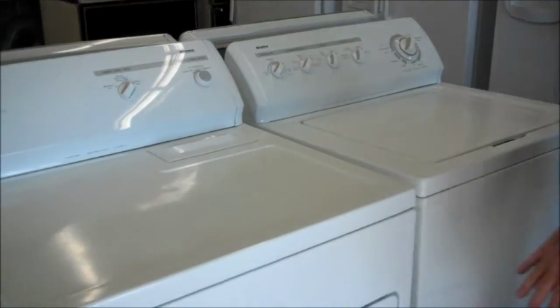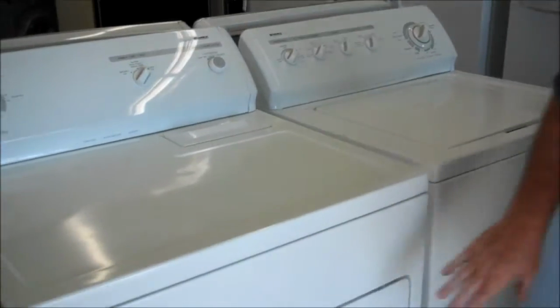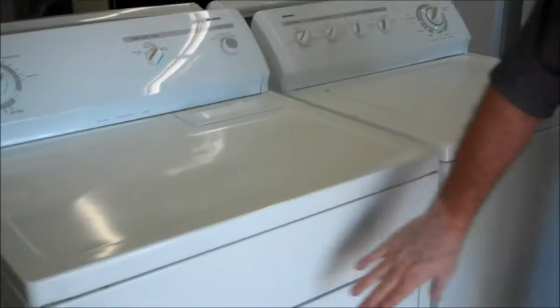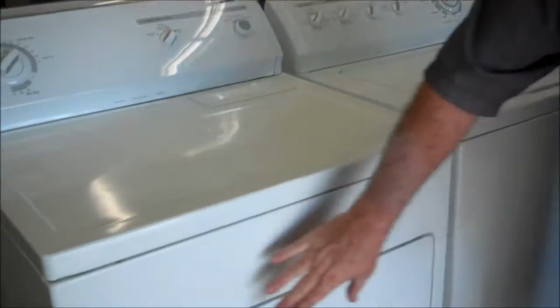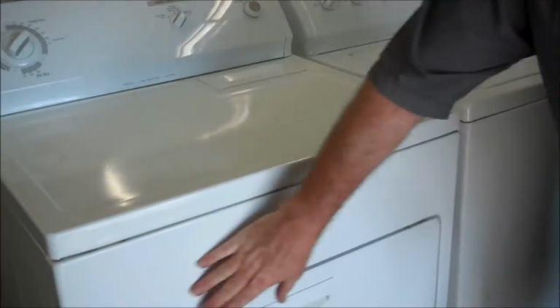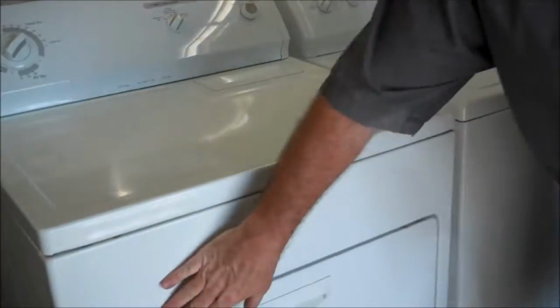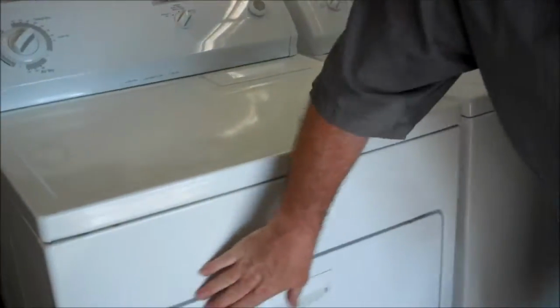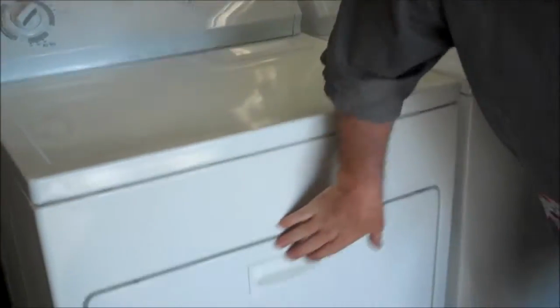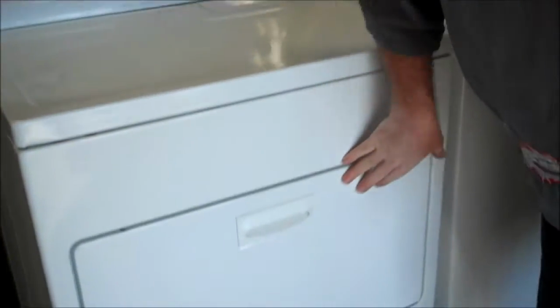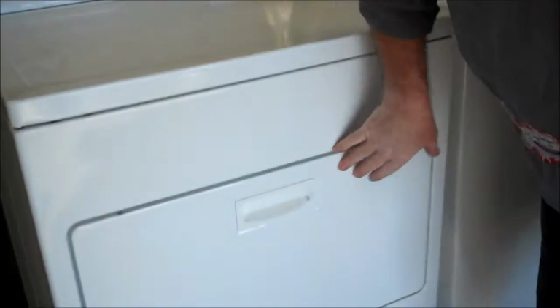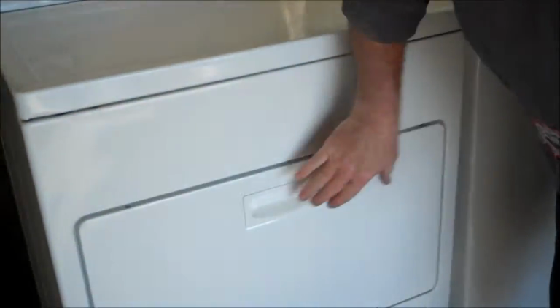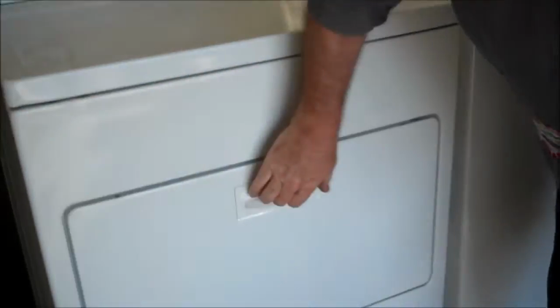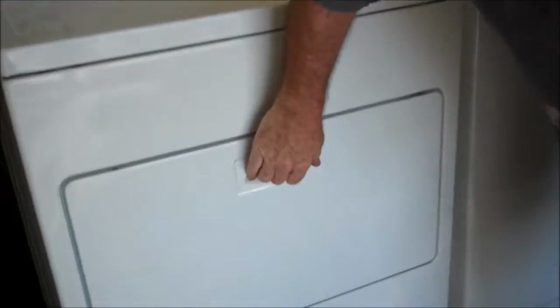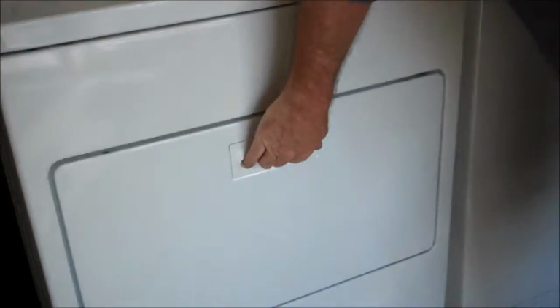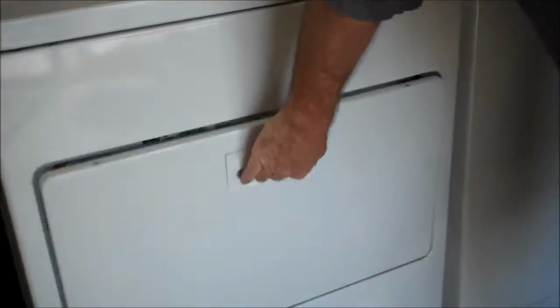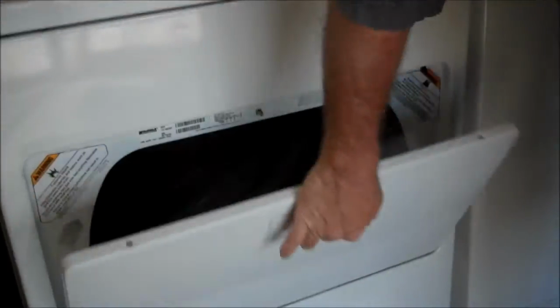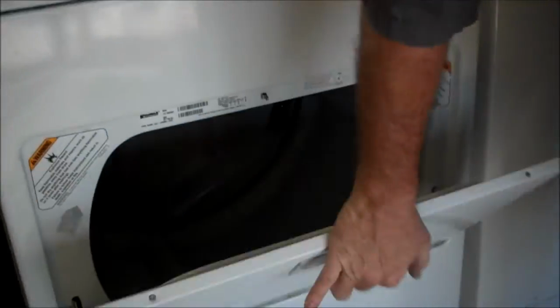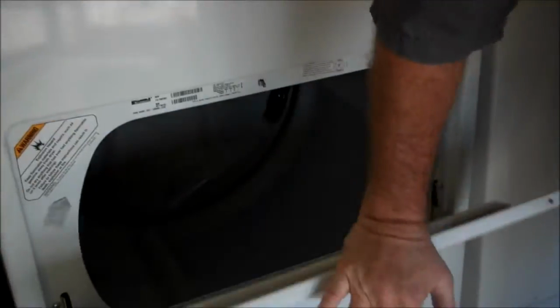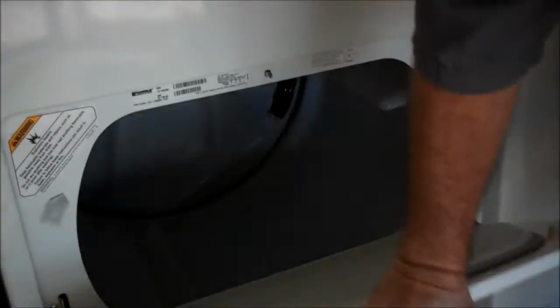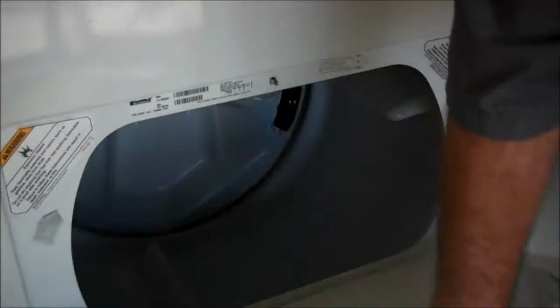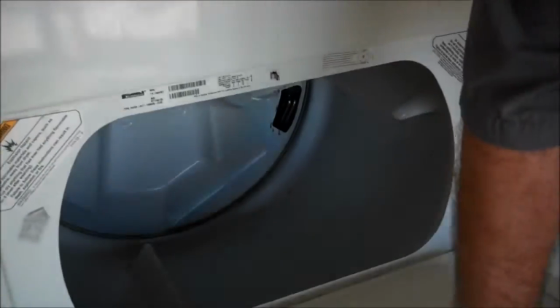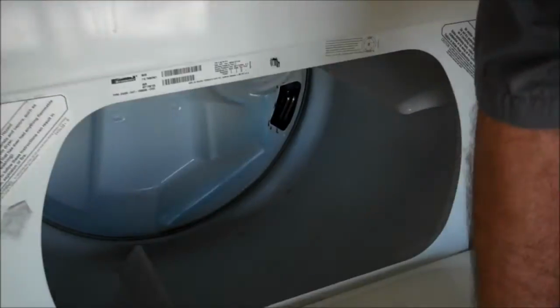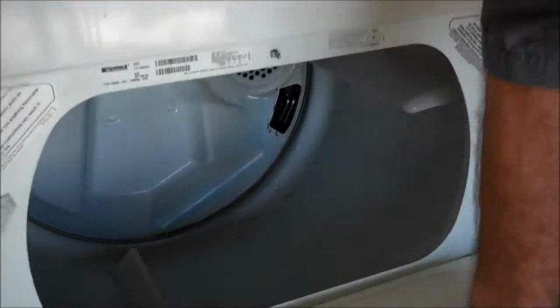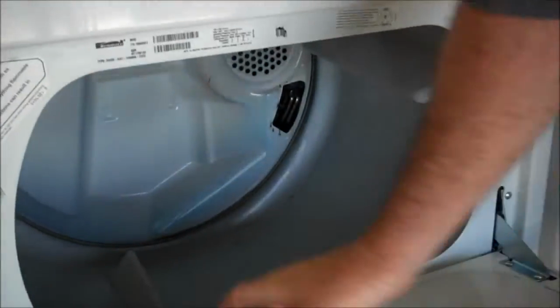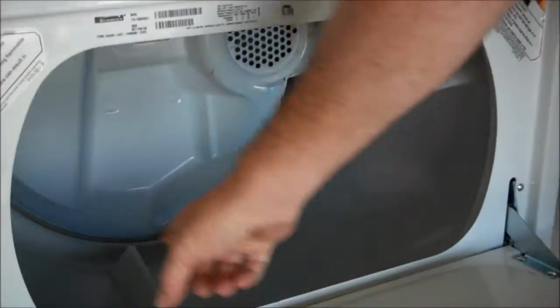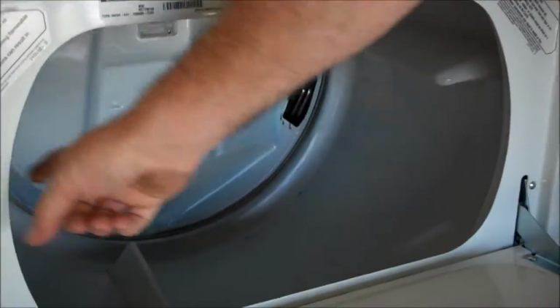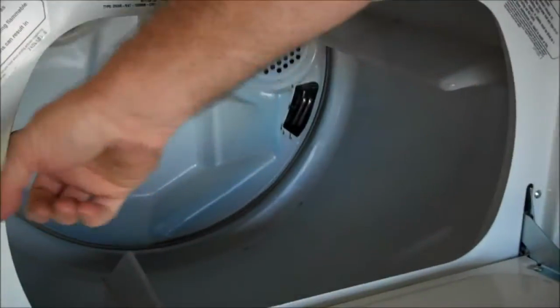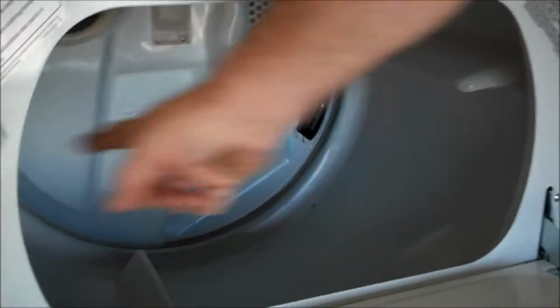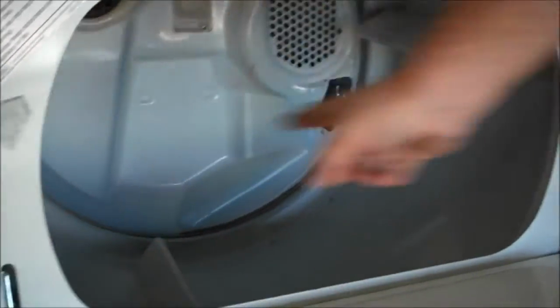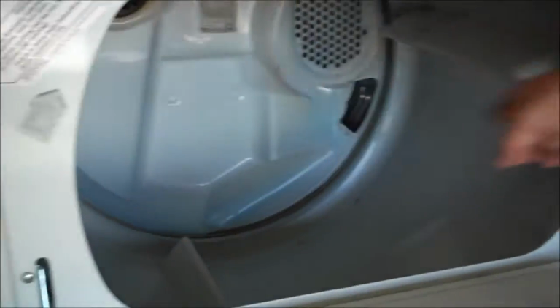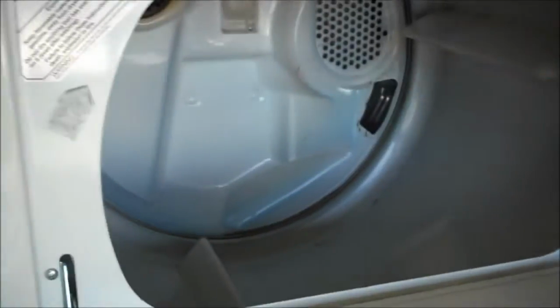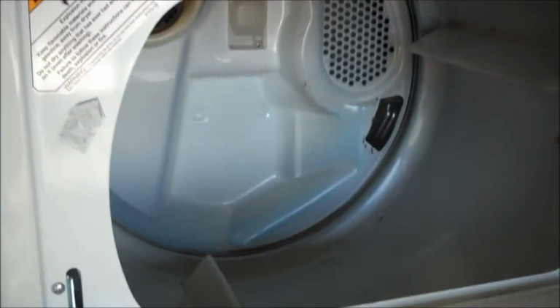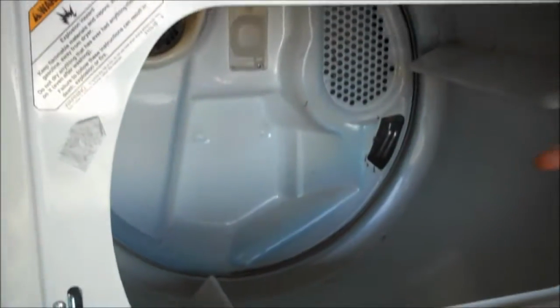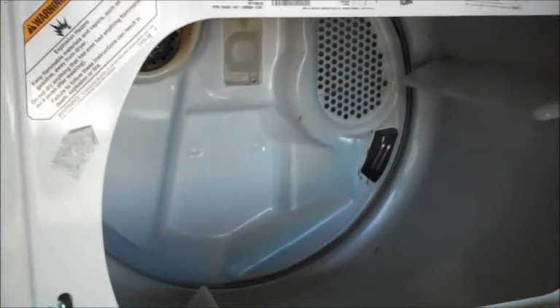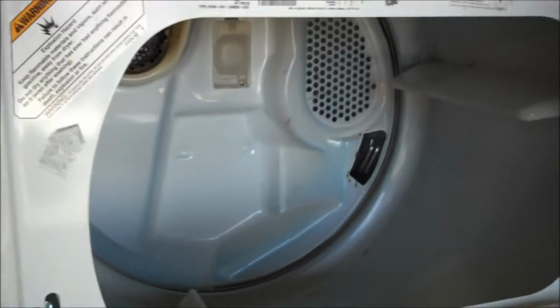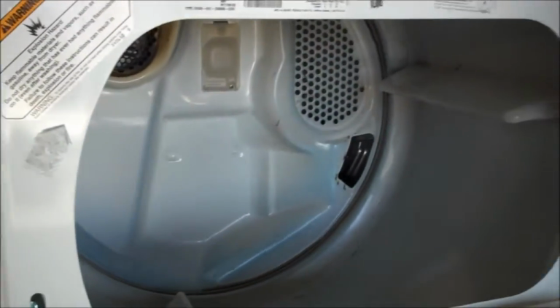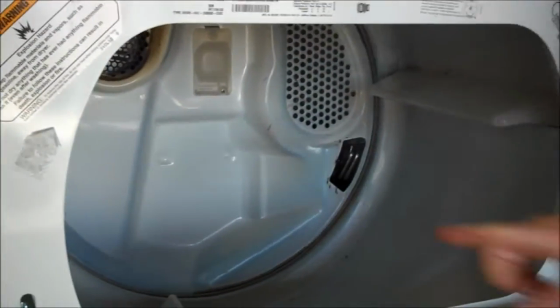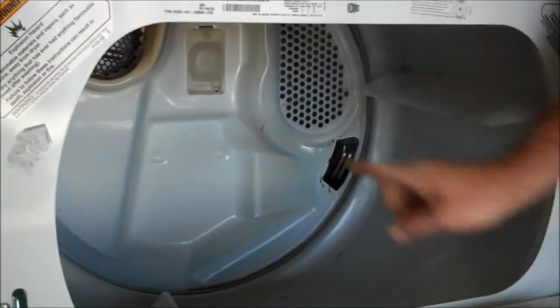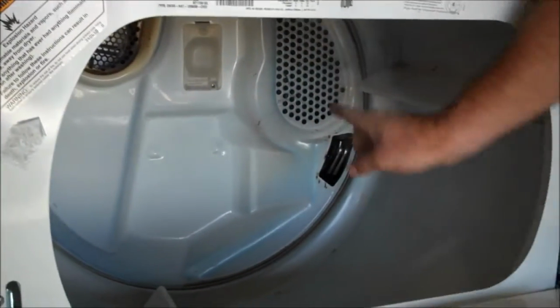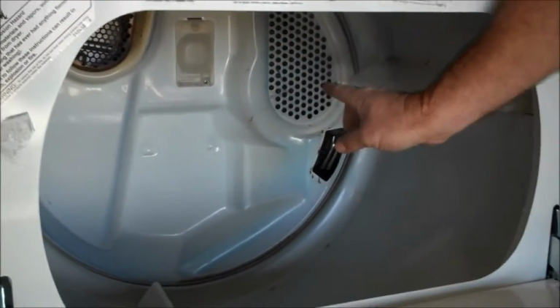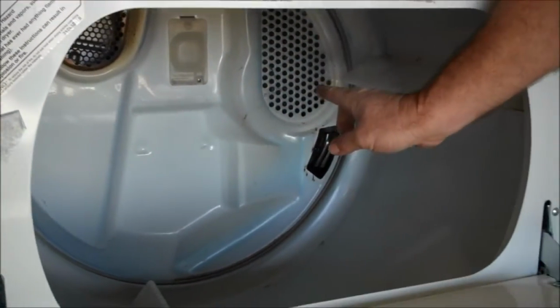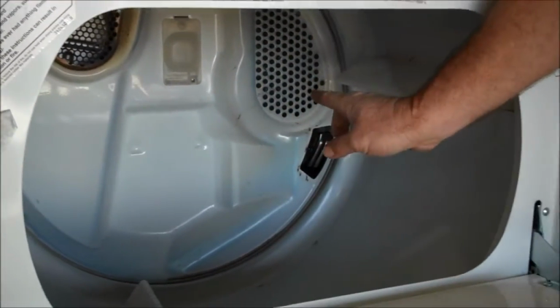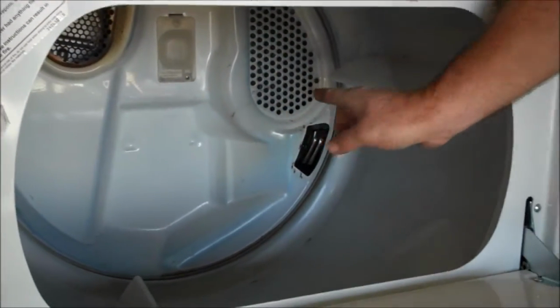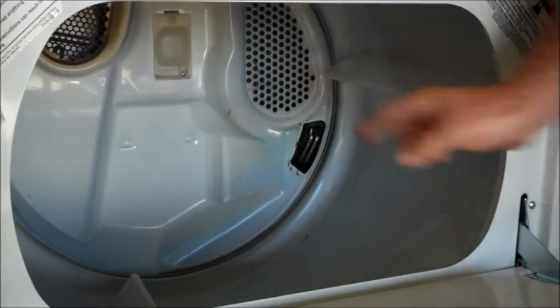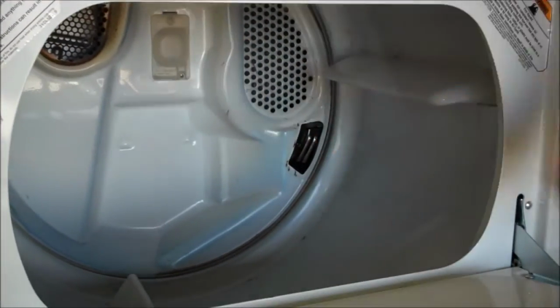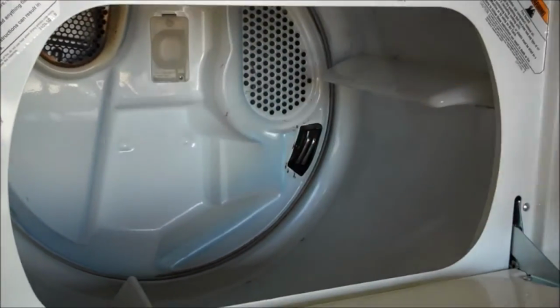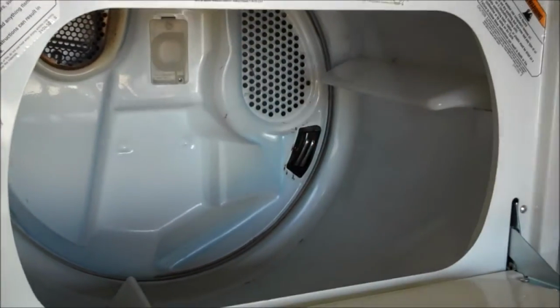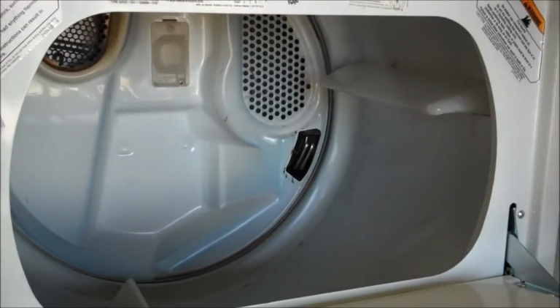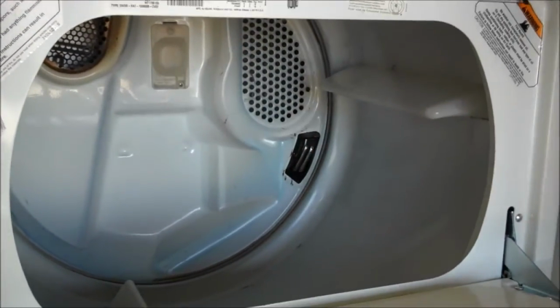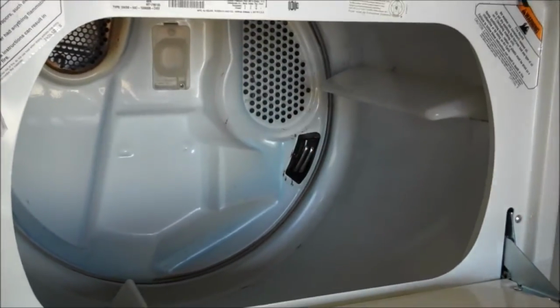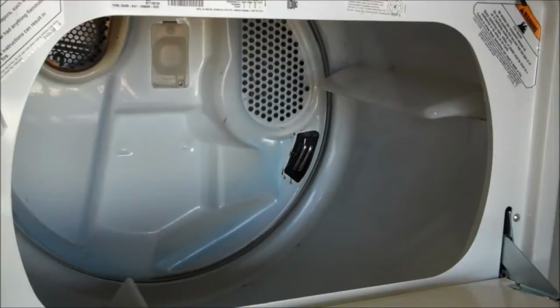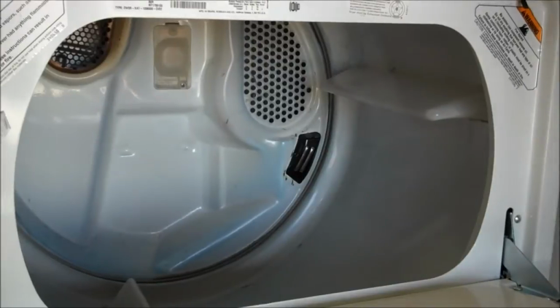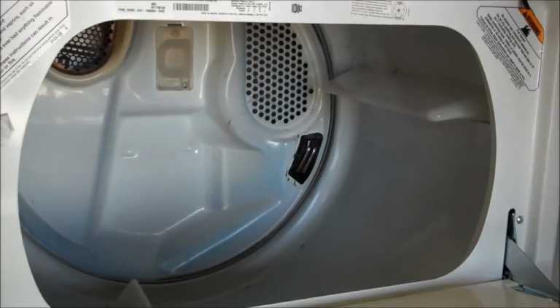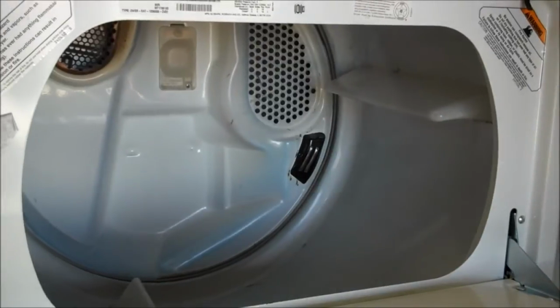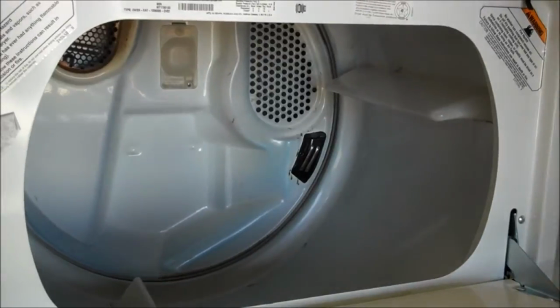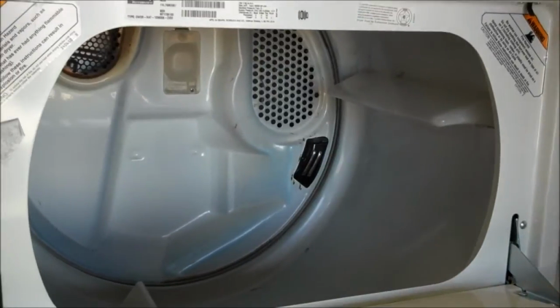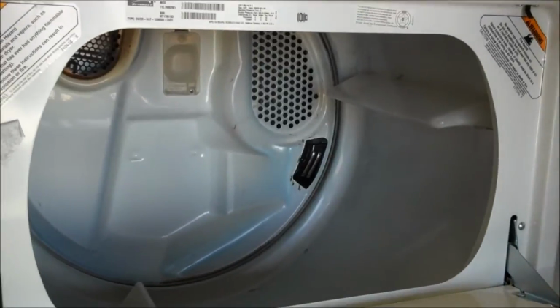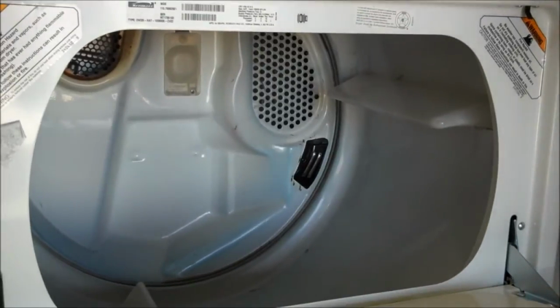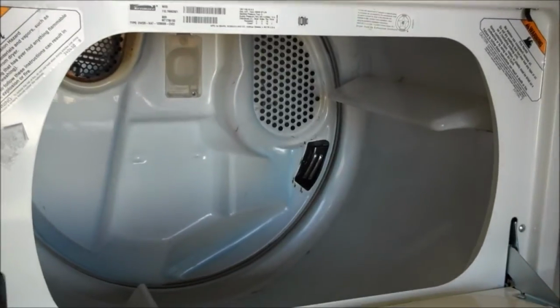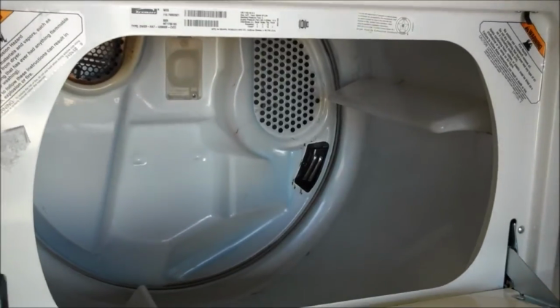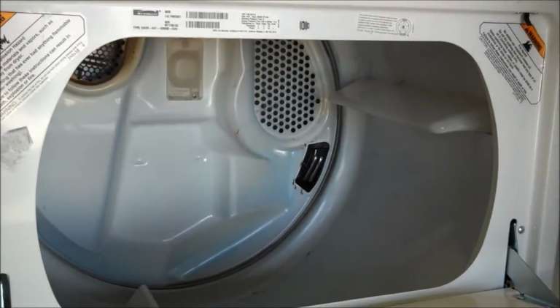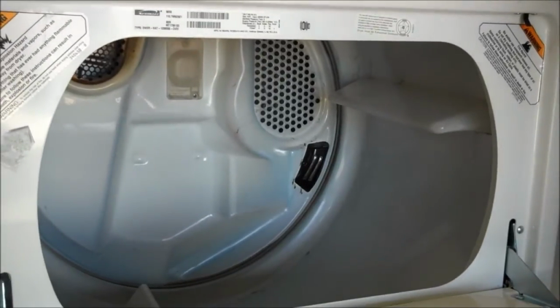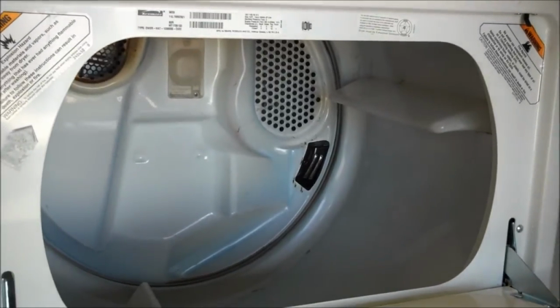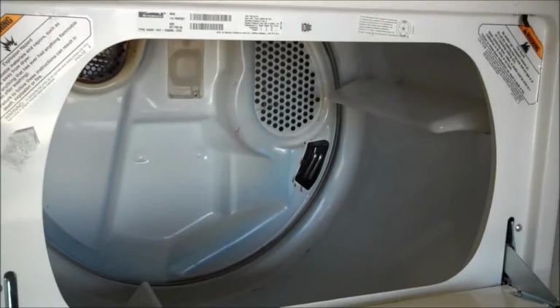It's got the big door, the wide opening, and it's got the deeper tub. So this is the biggest tub they make.